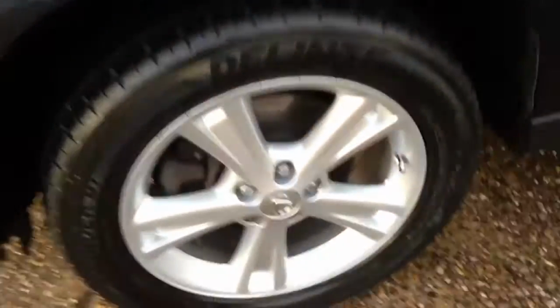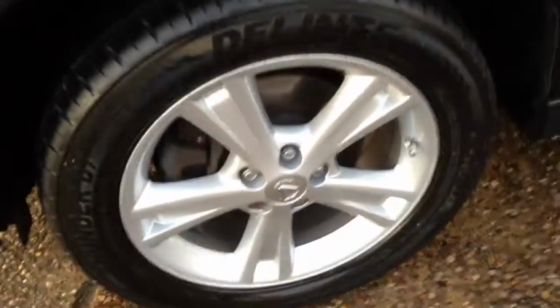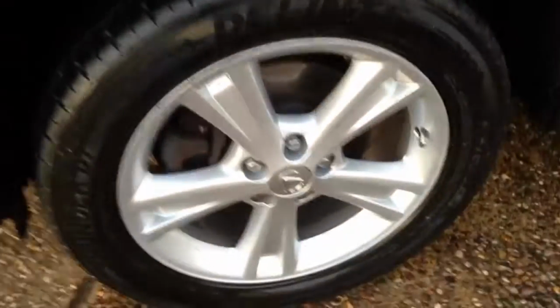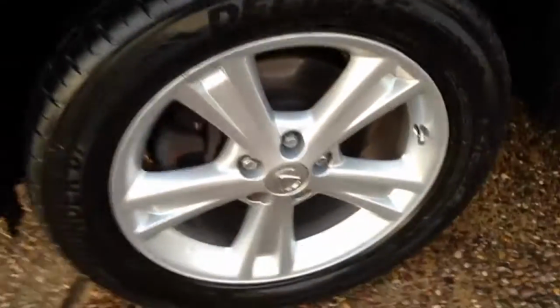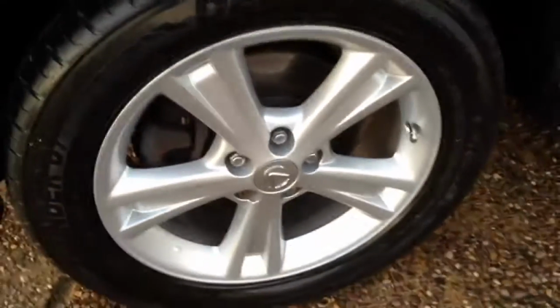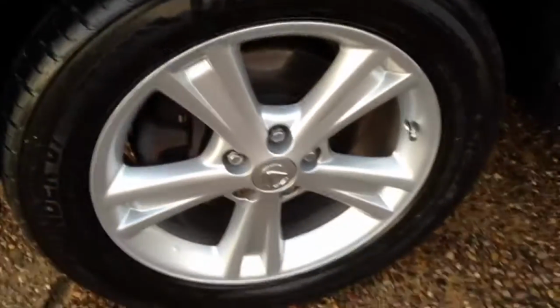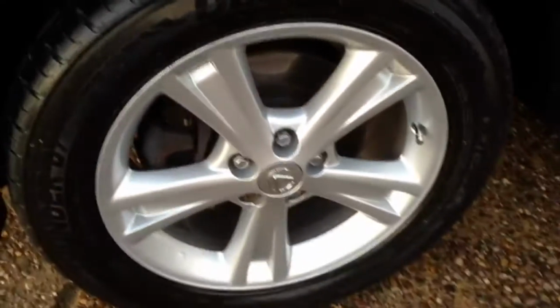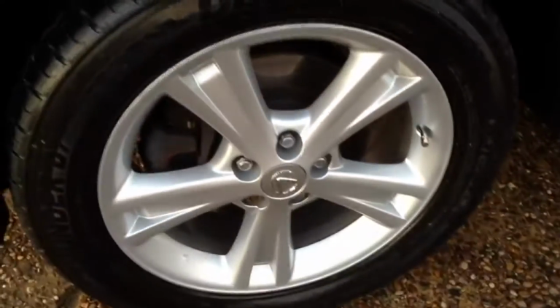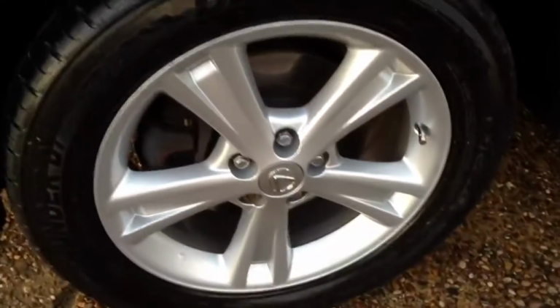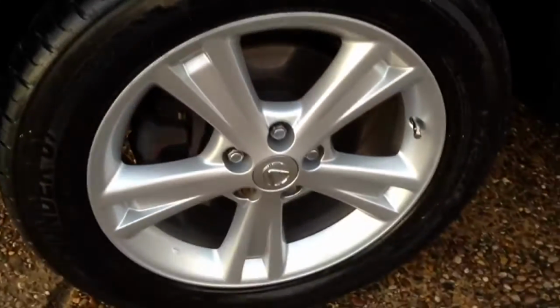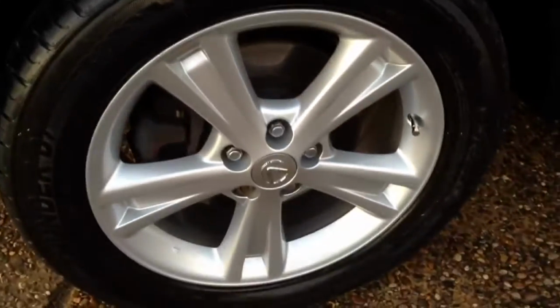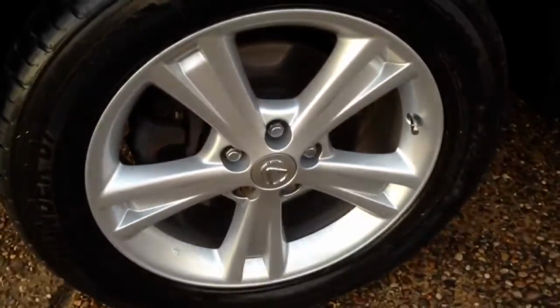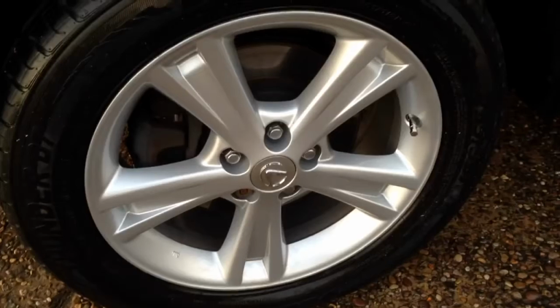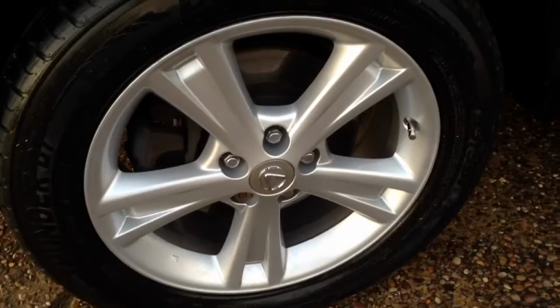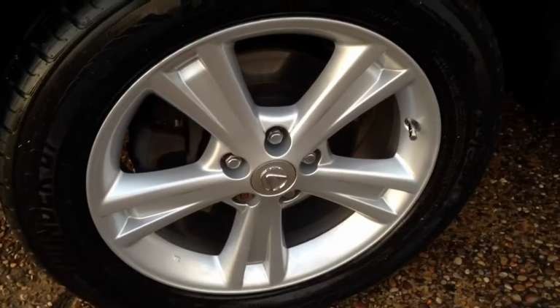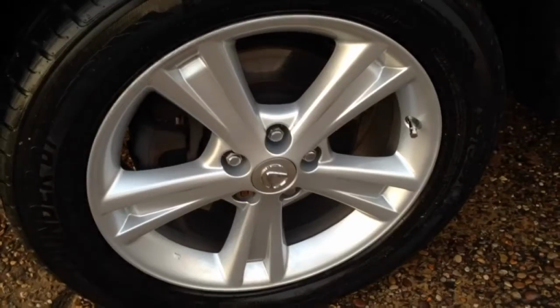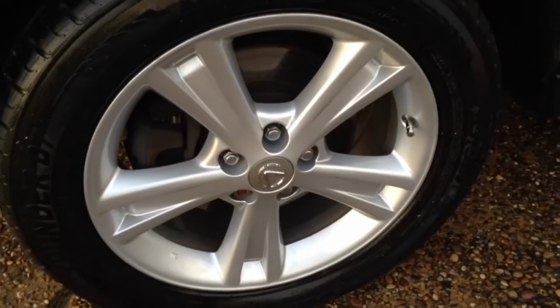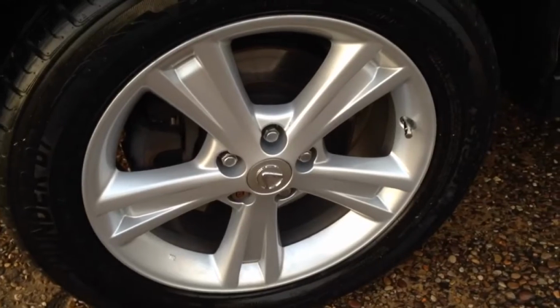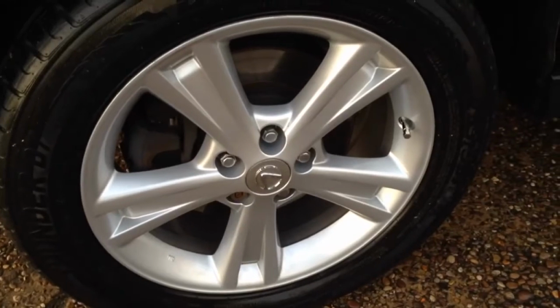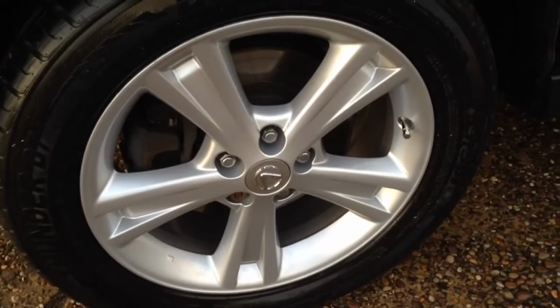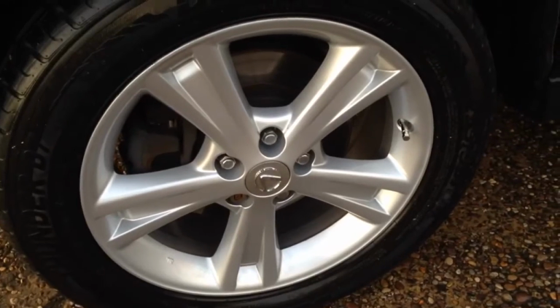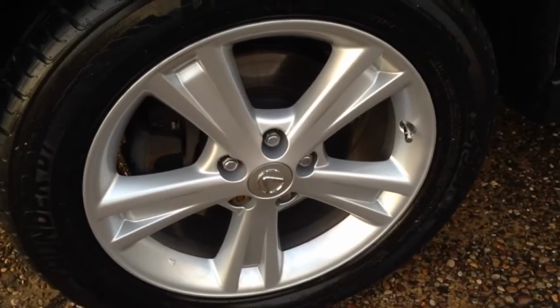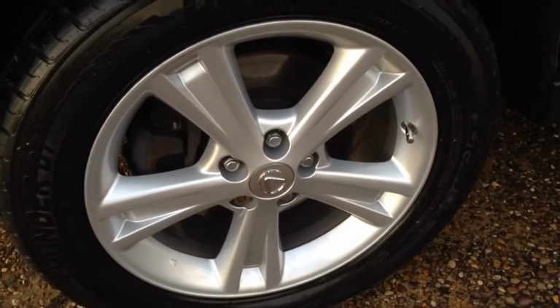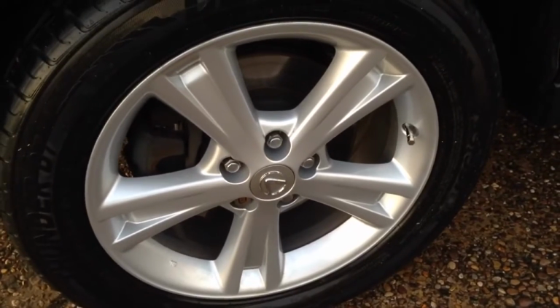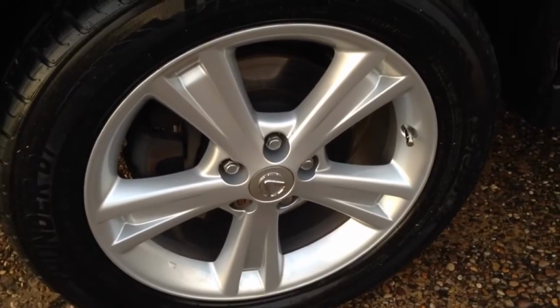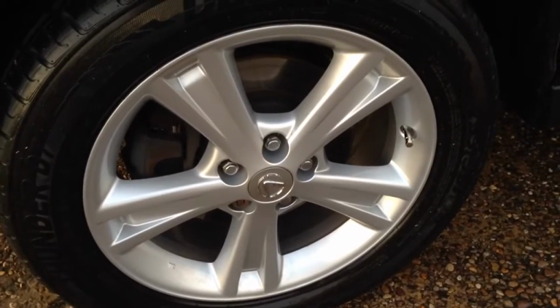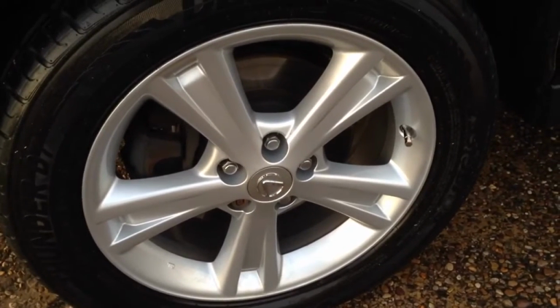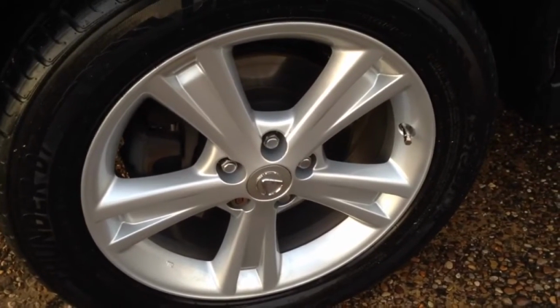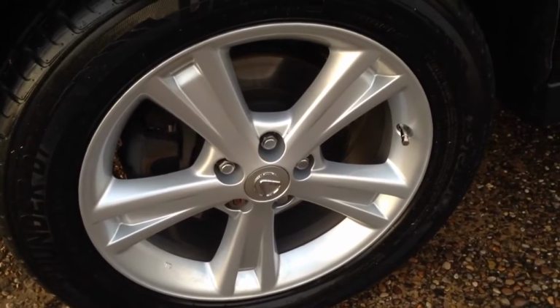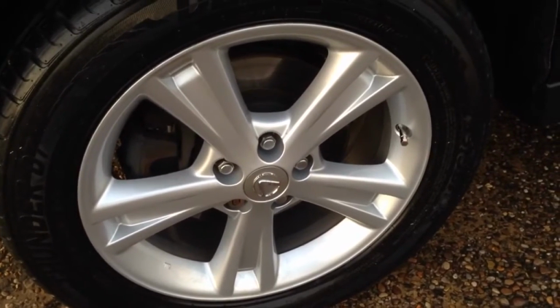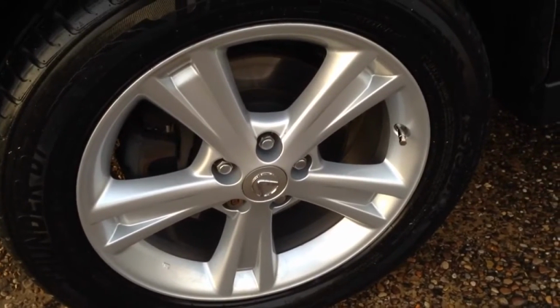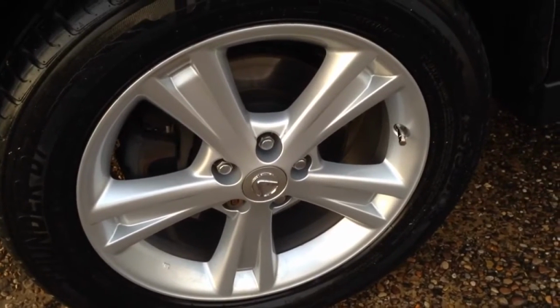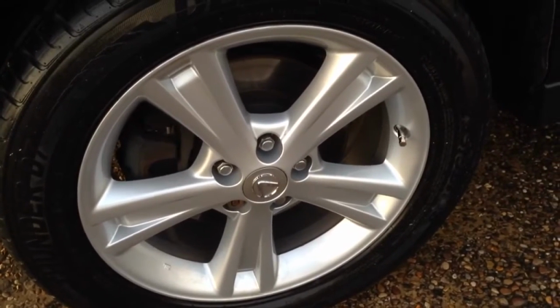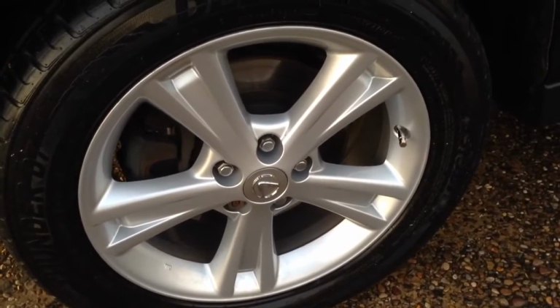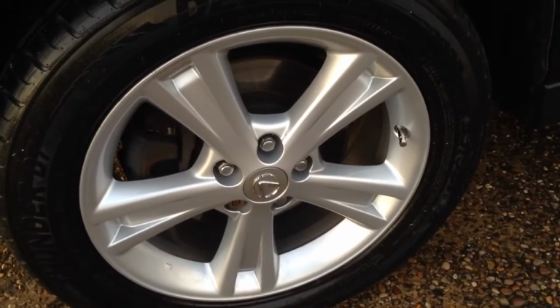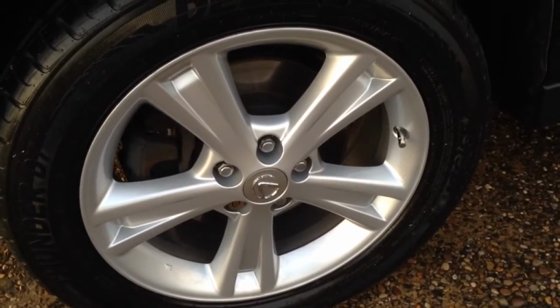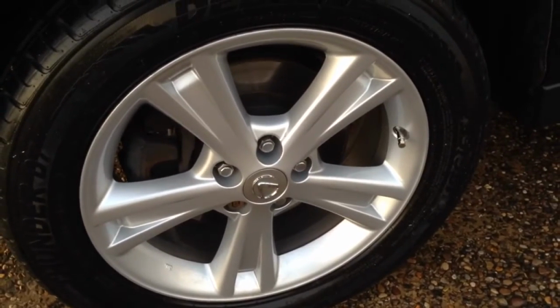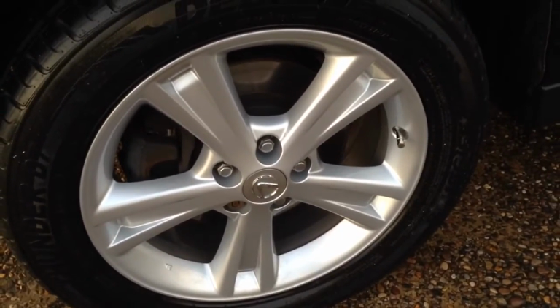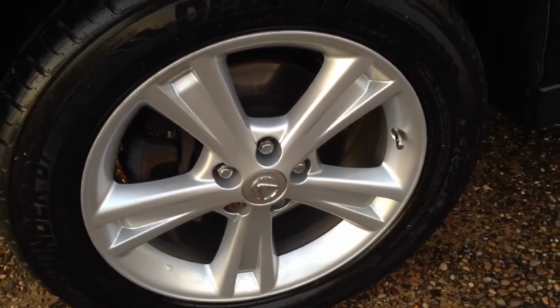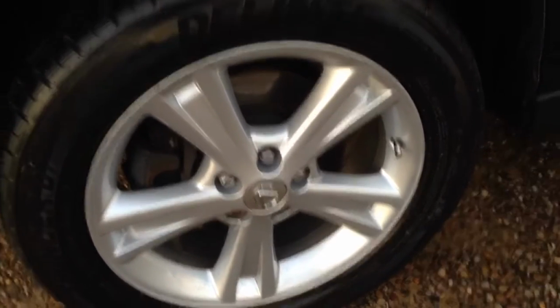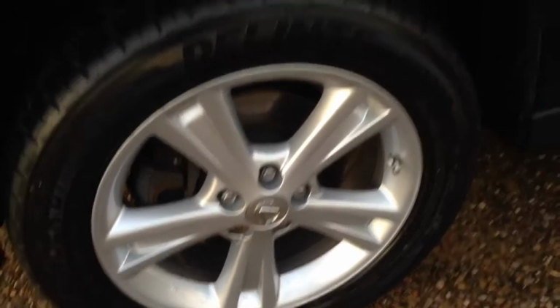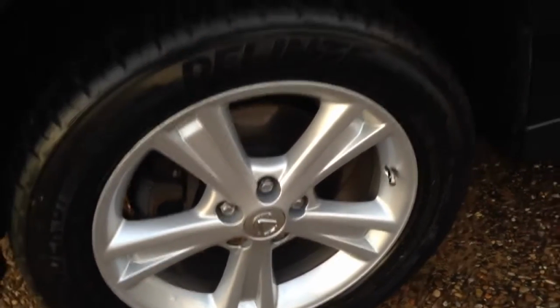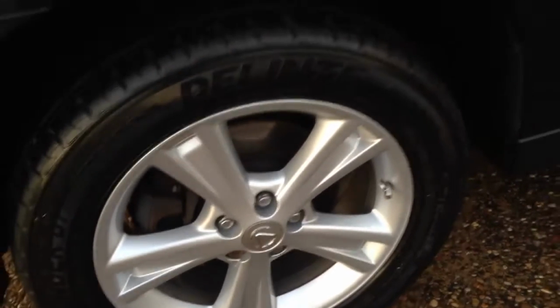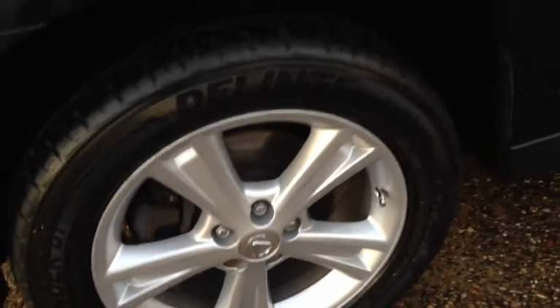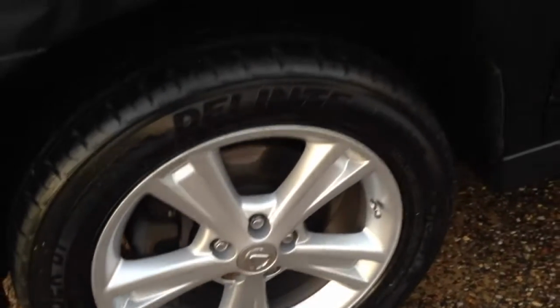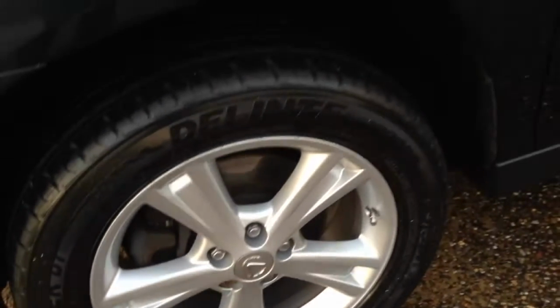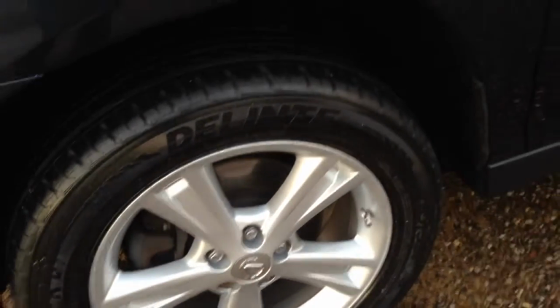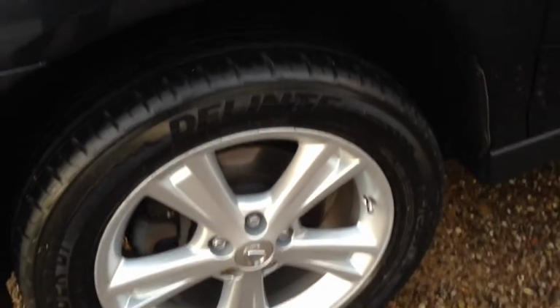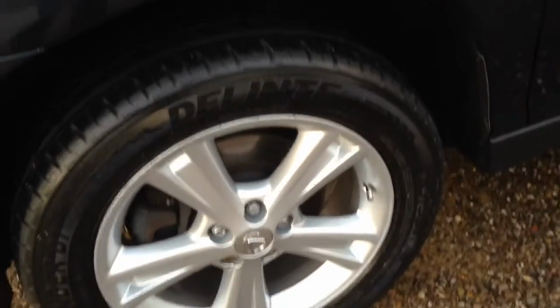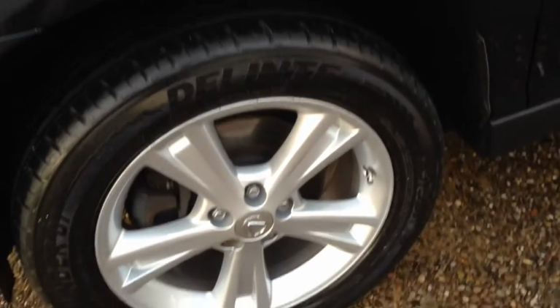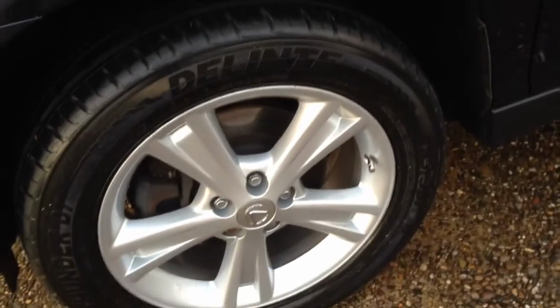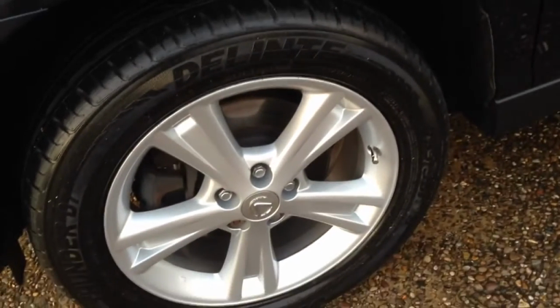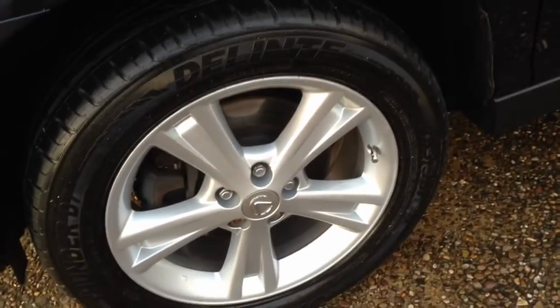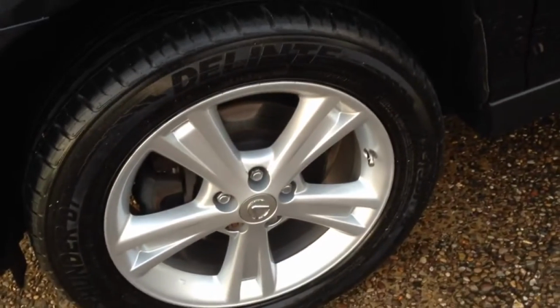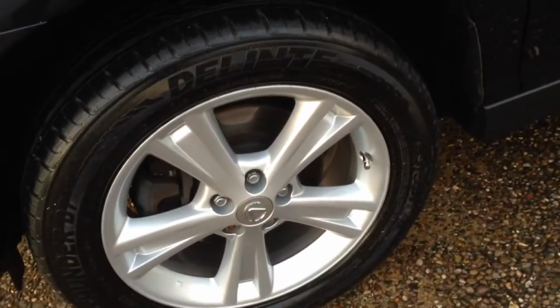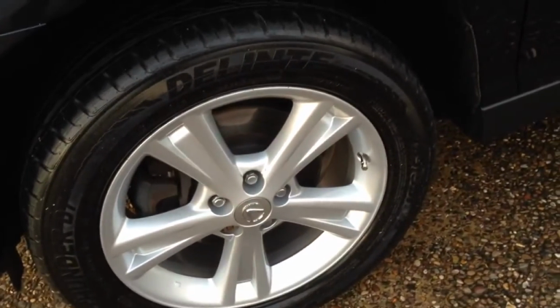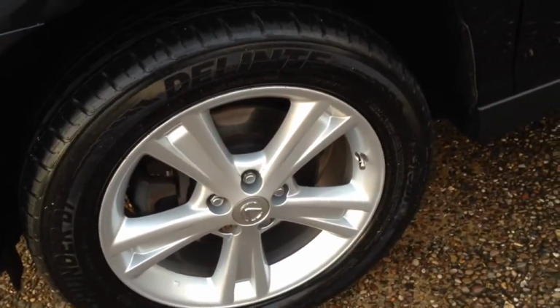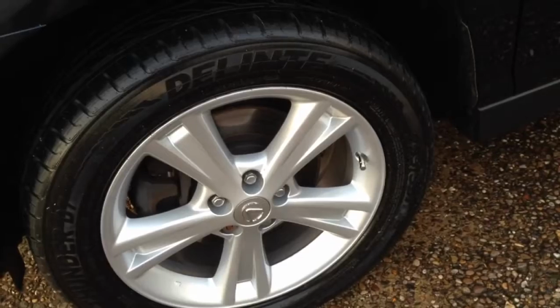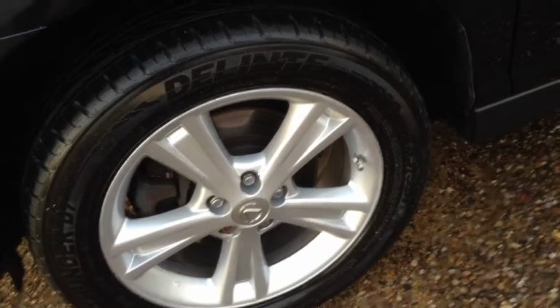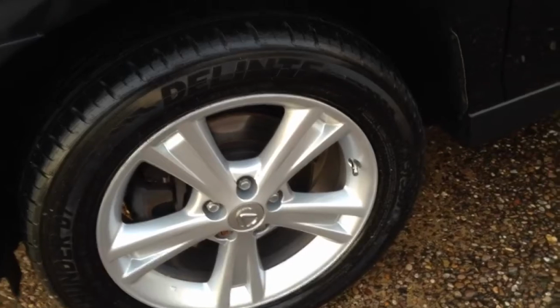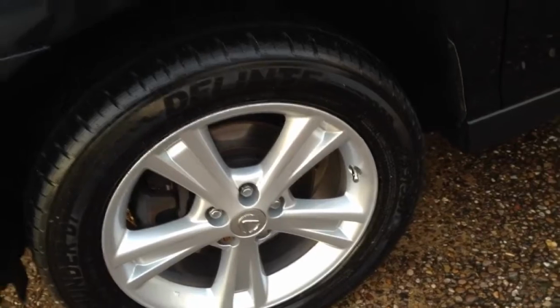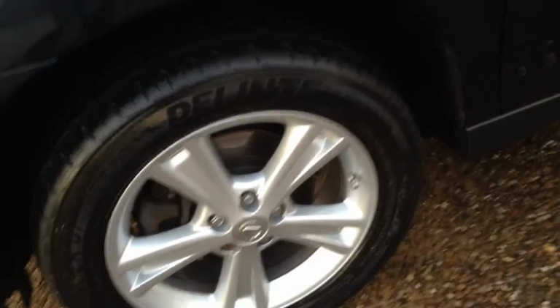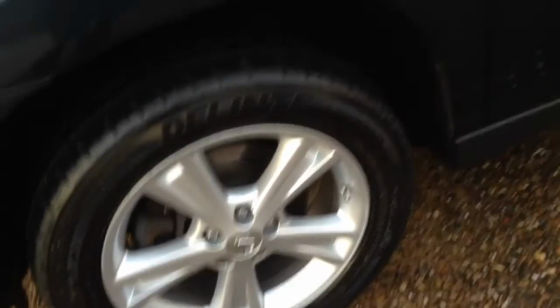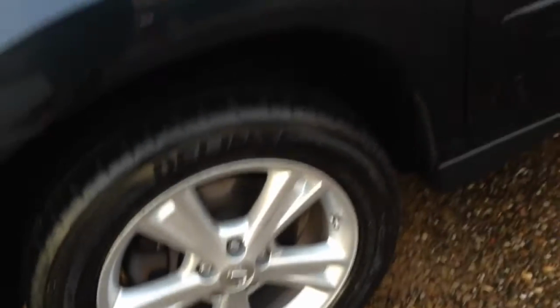We'll start at the wheels. All the wheels are newly powder-coated, so they're all unmarked. Chrome valve caps and all the tyres are good.